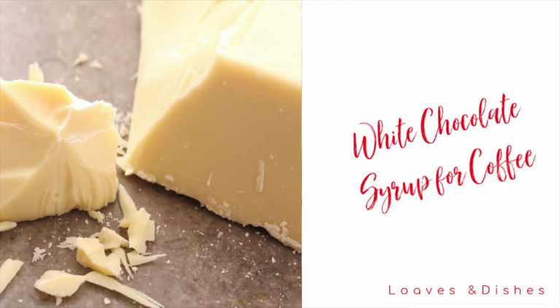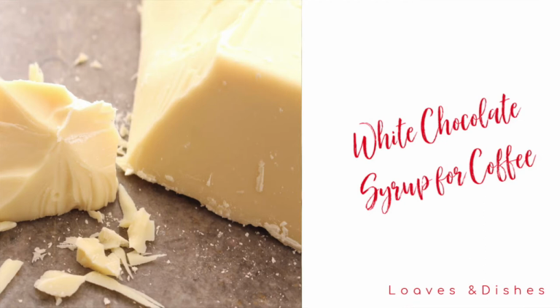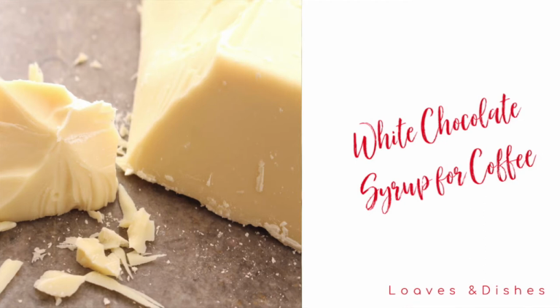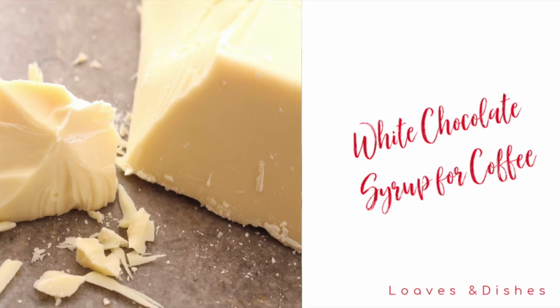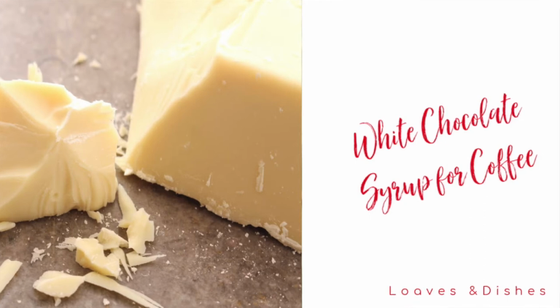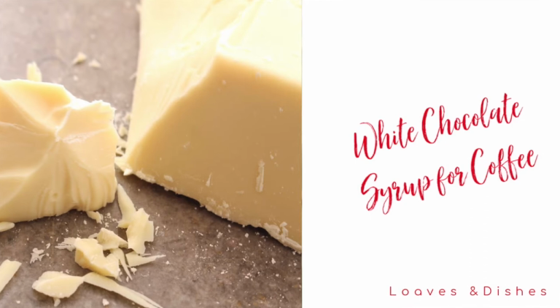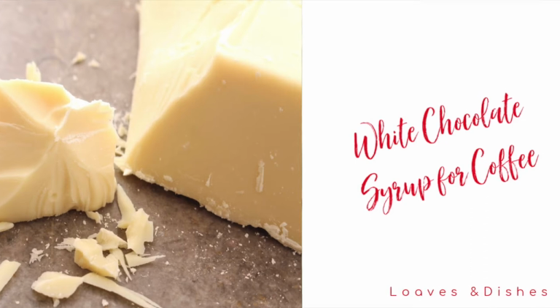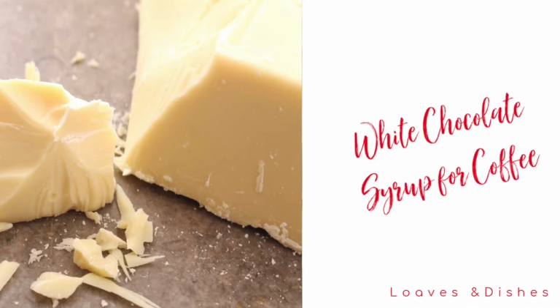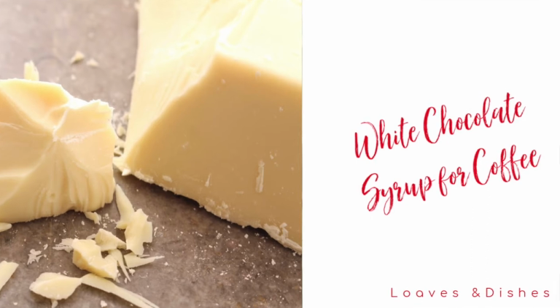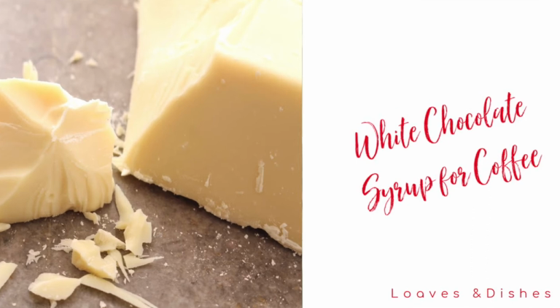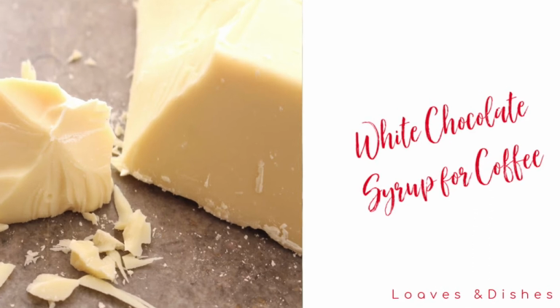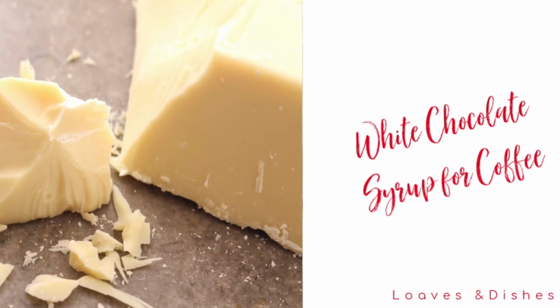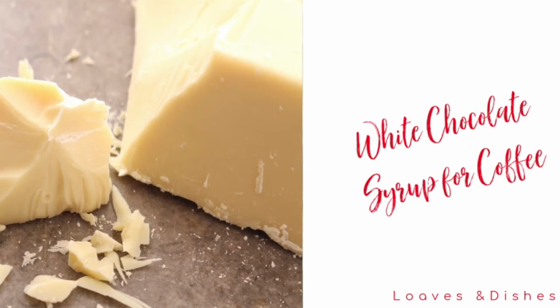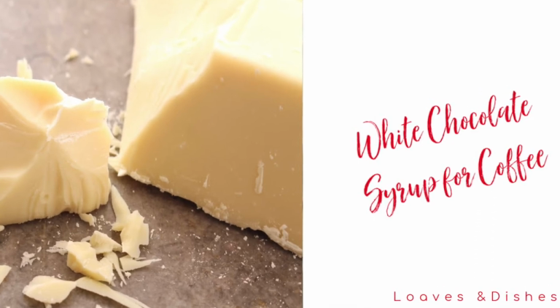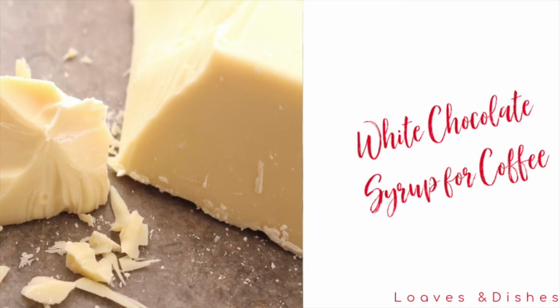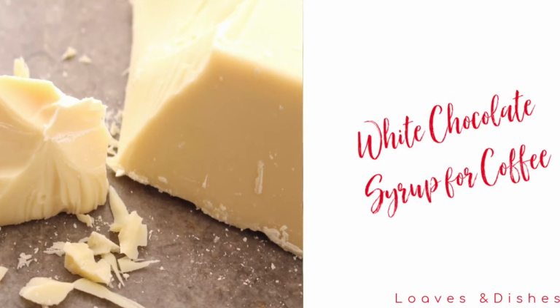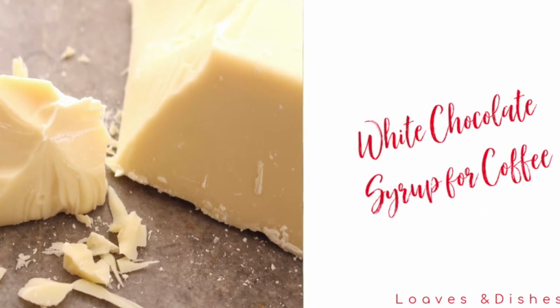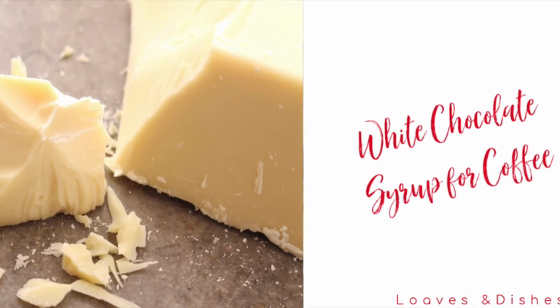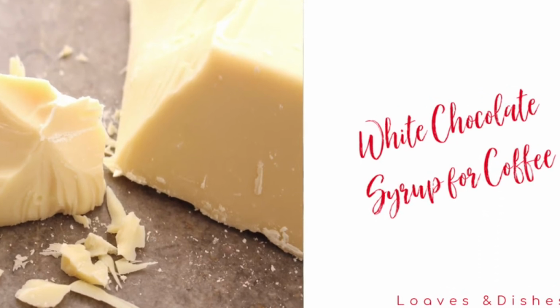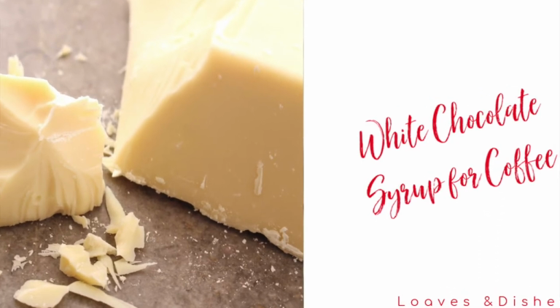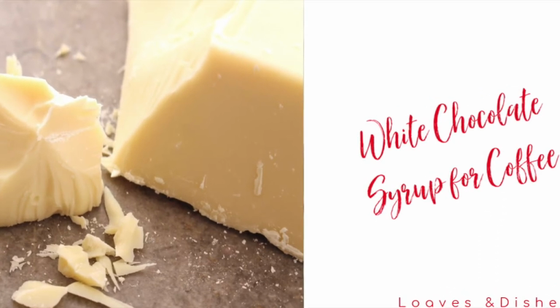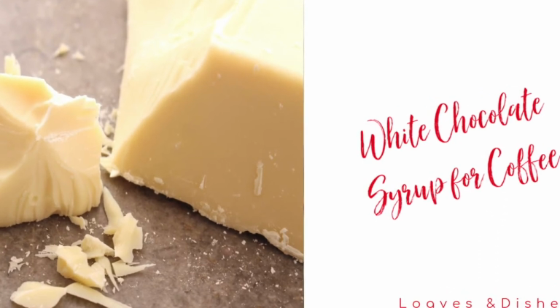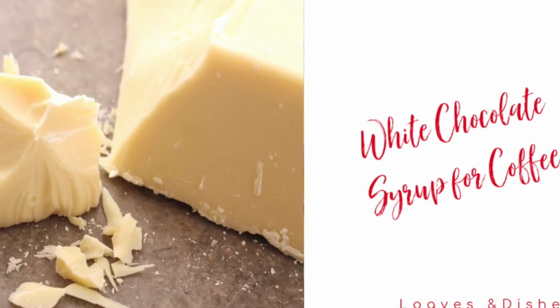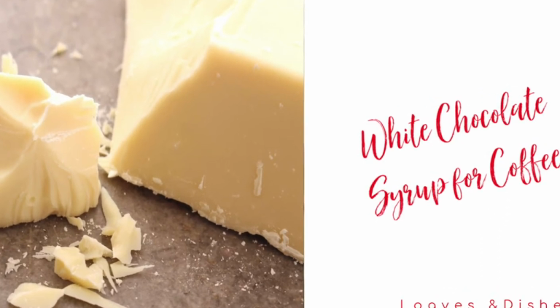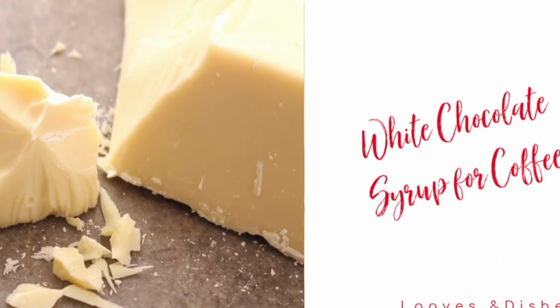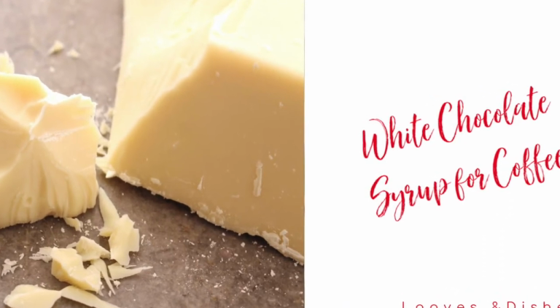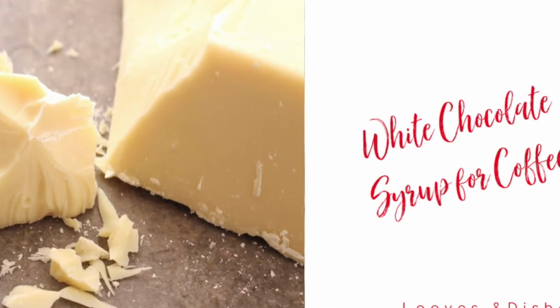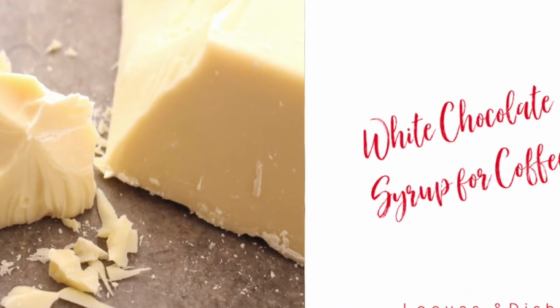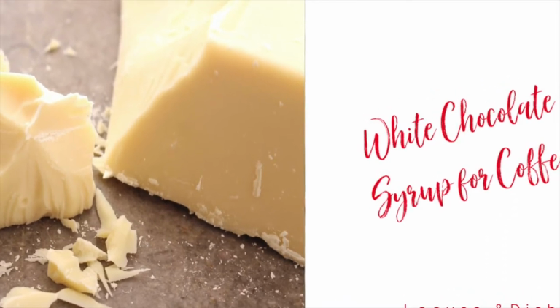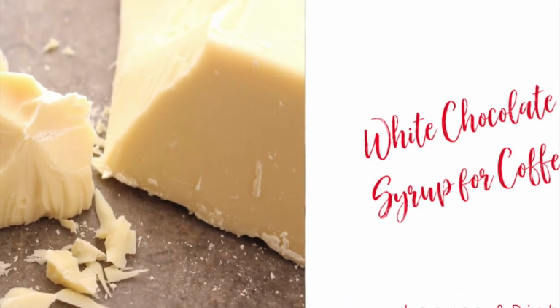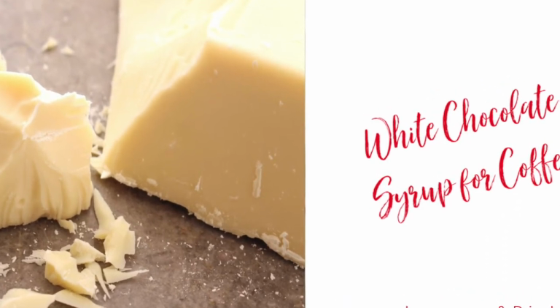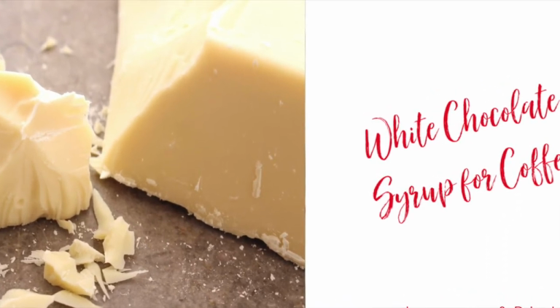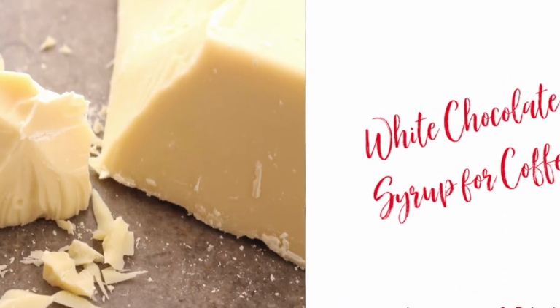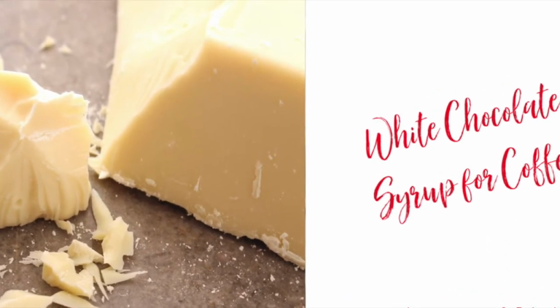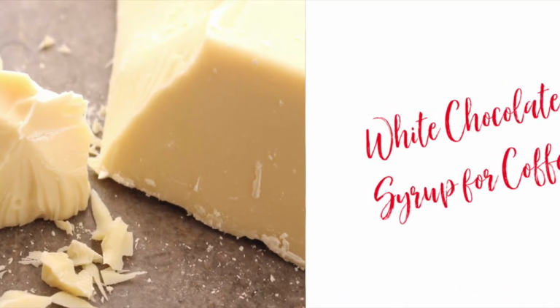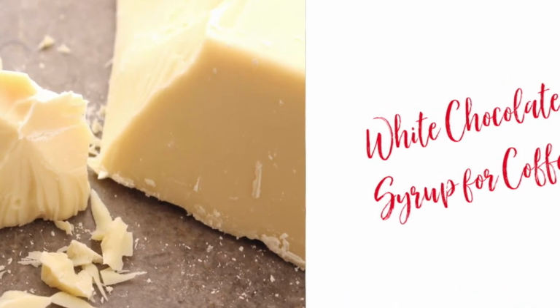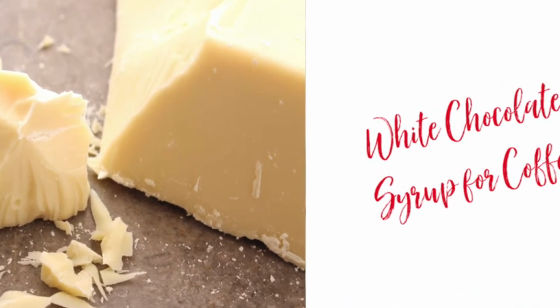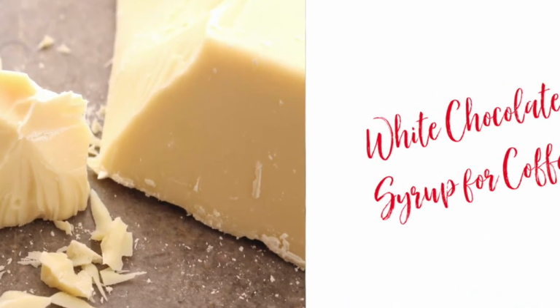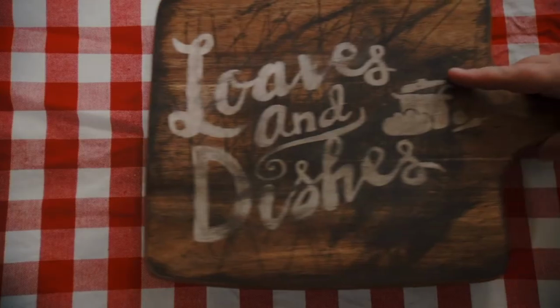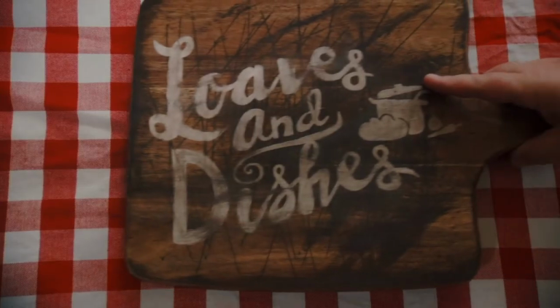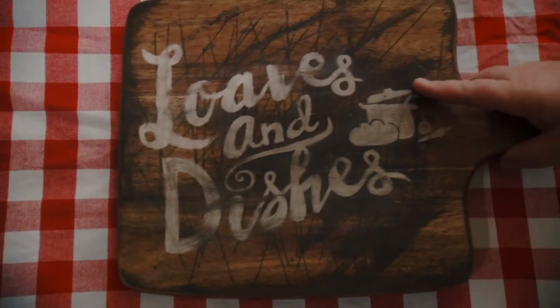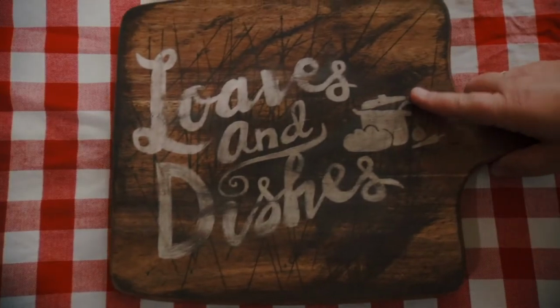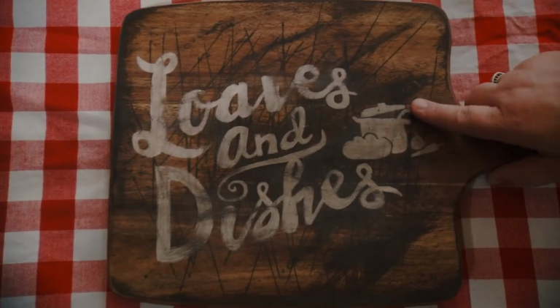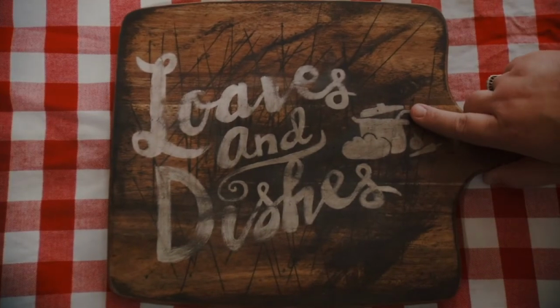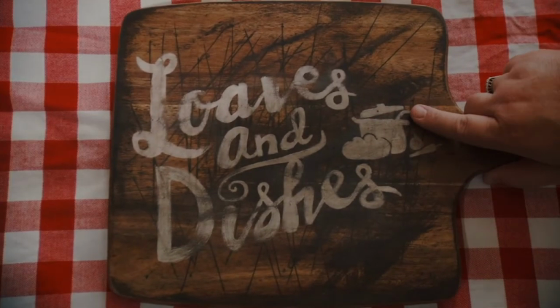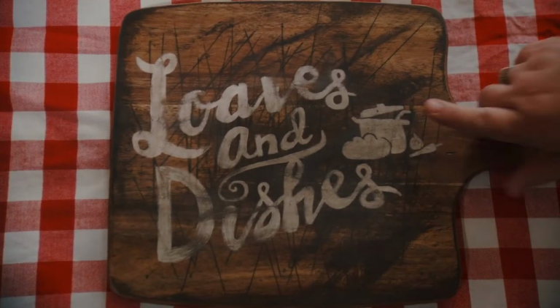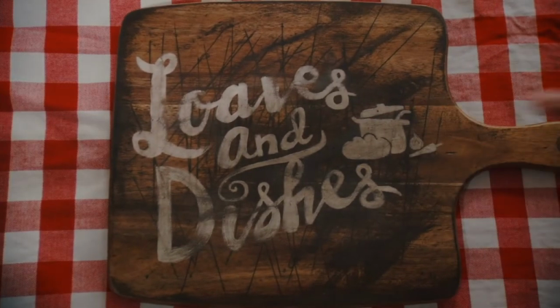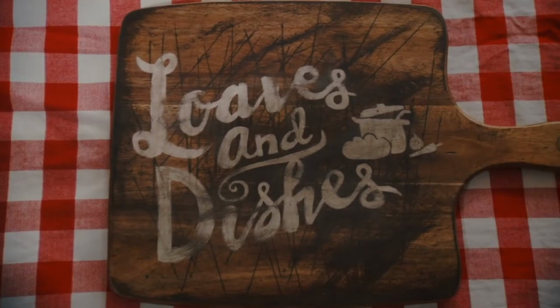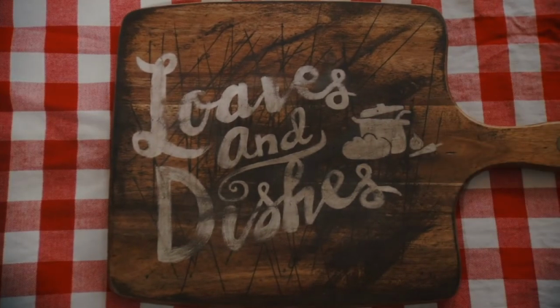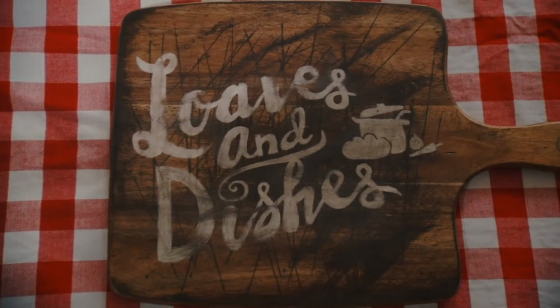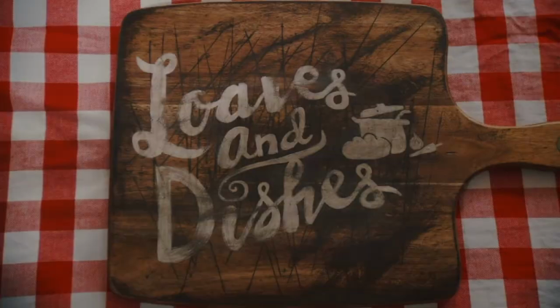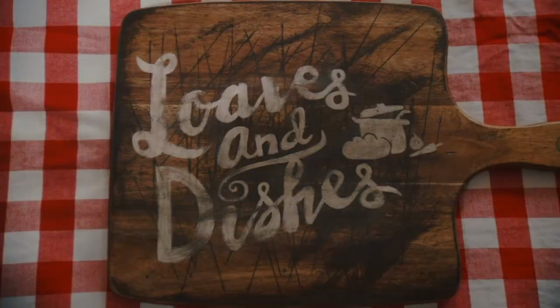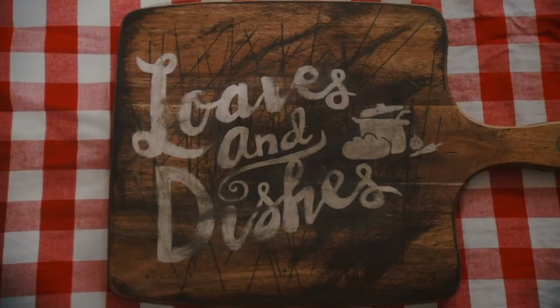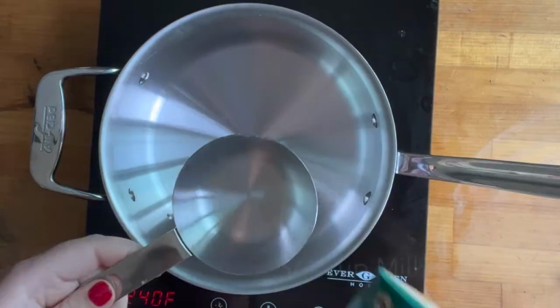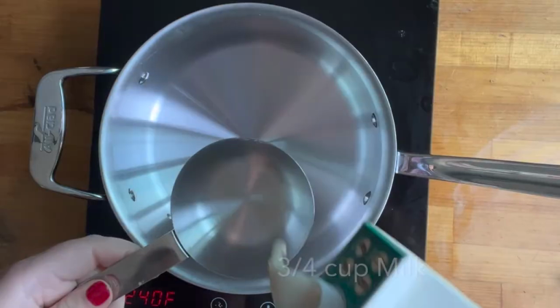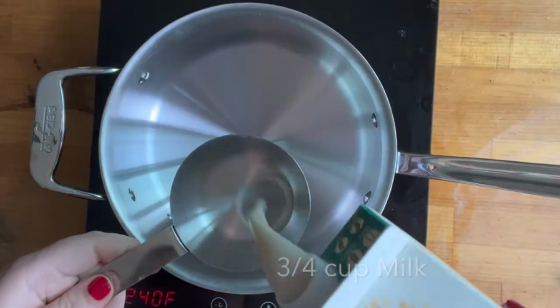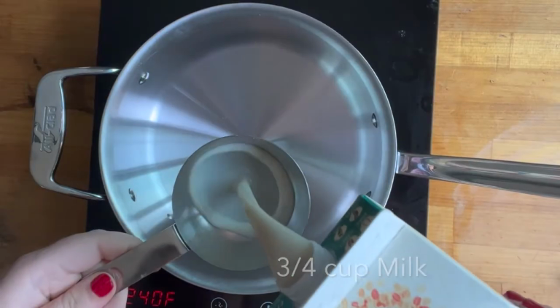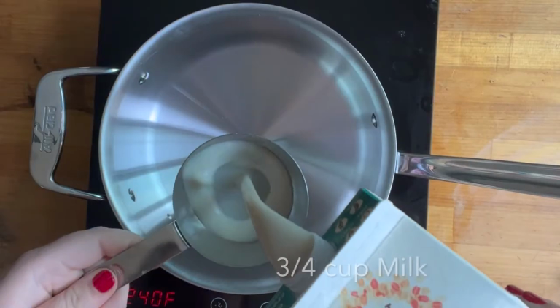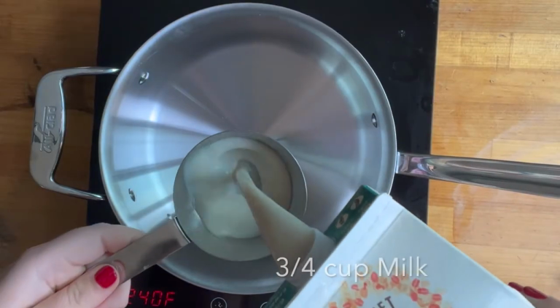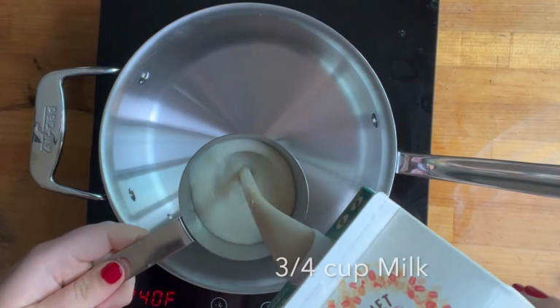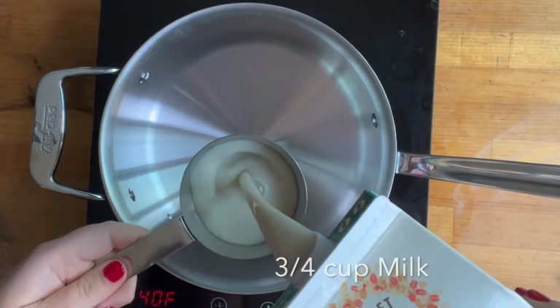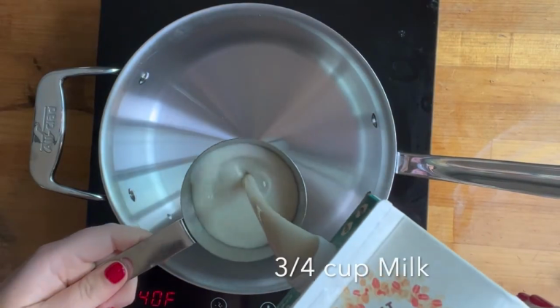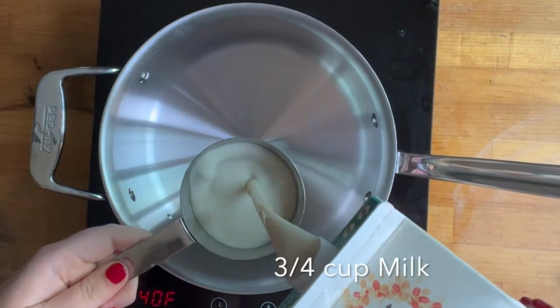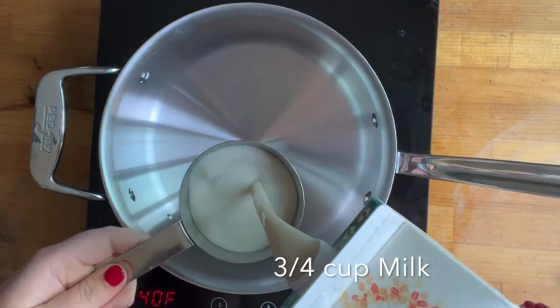Hey everybody, it's Sarah with Loaves and Dishes, and today I'm going to be showing you how to make this white chocolate syrup.